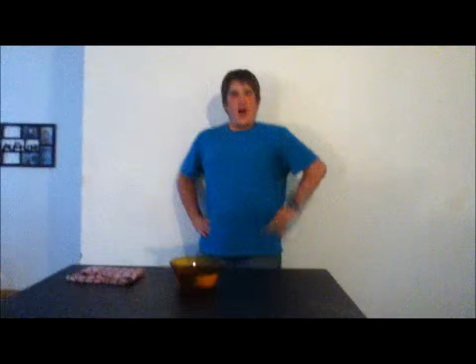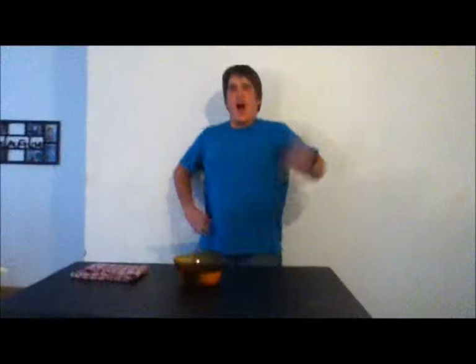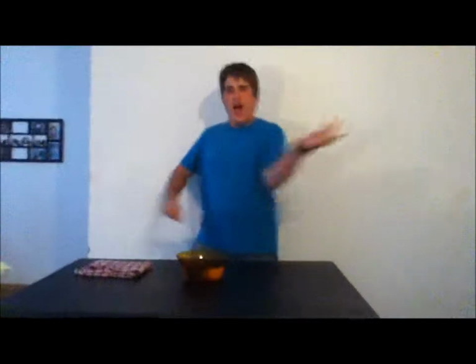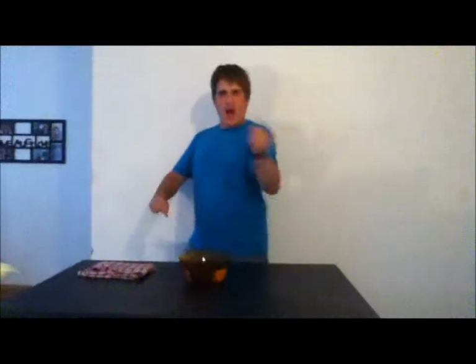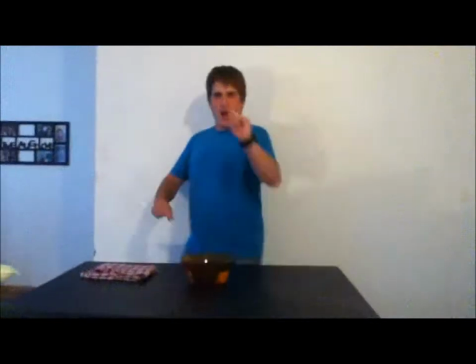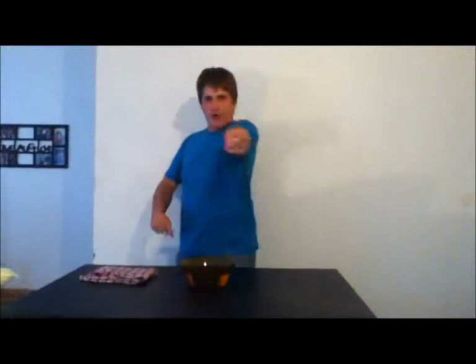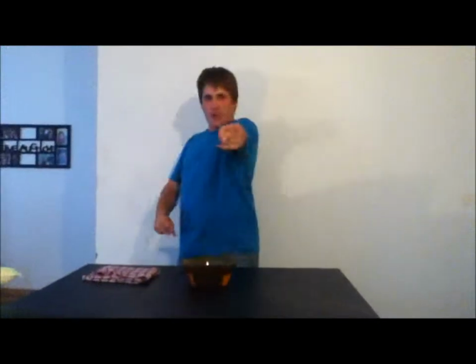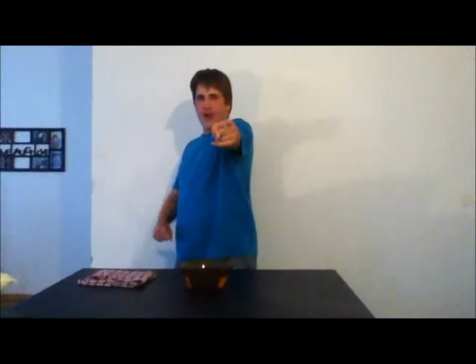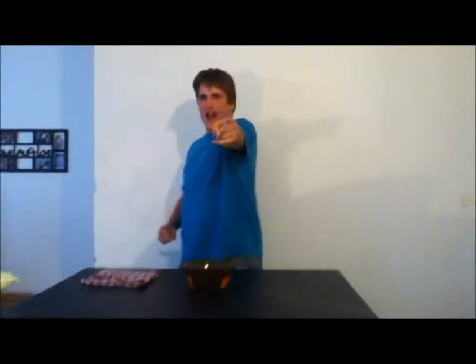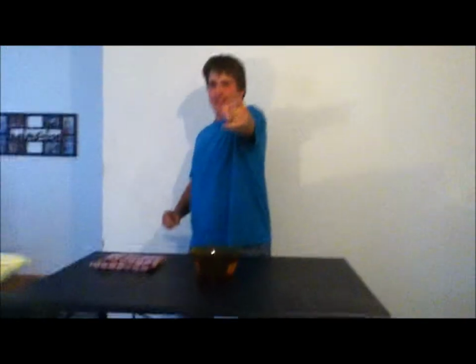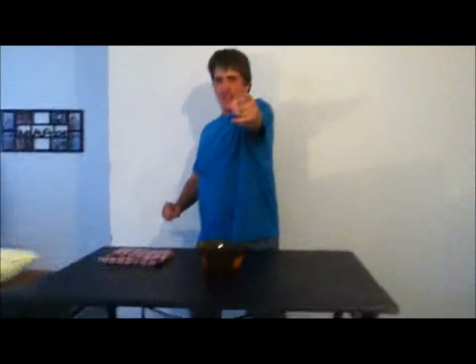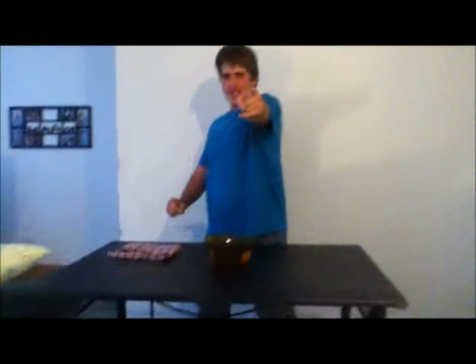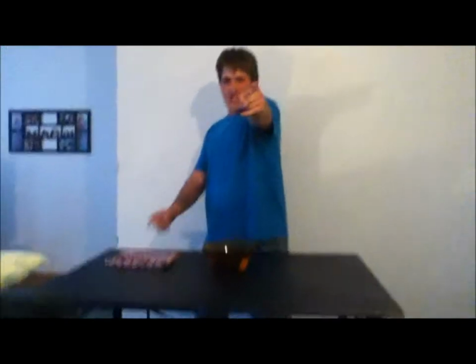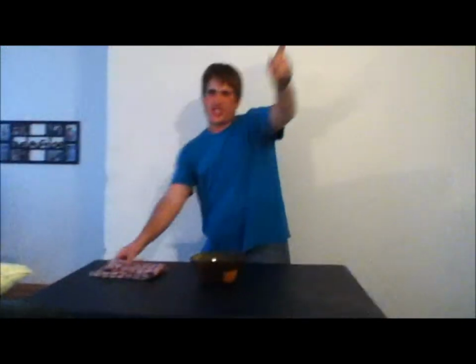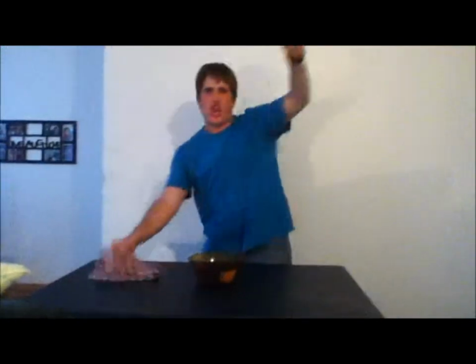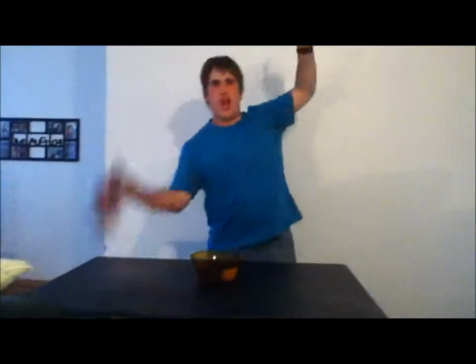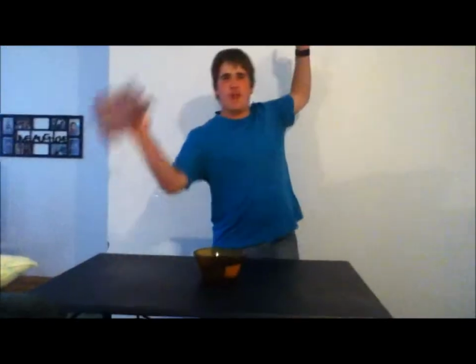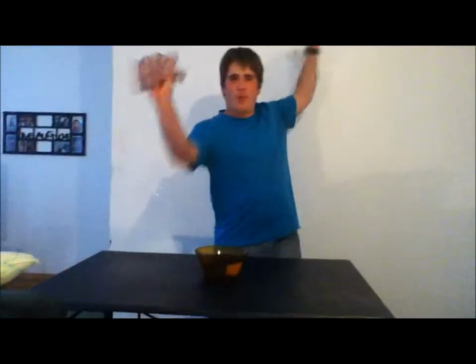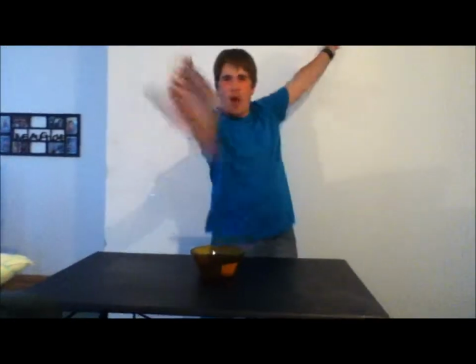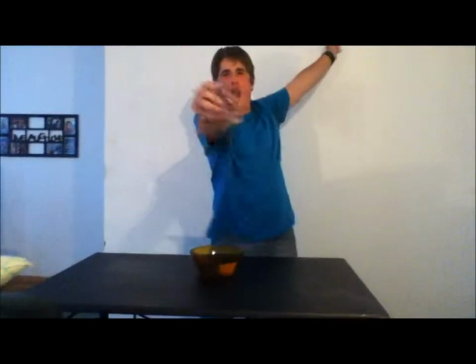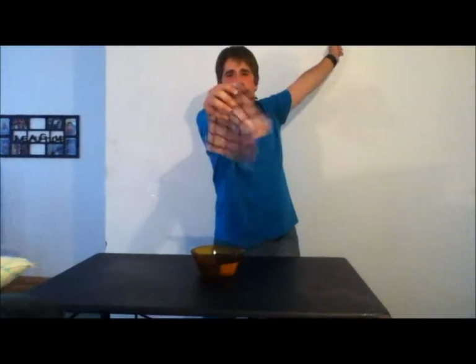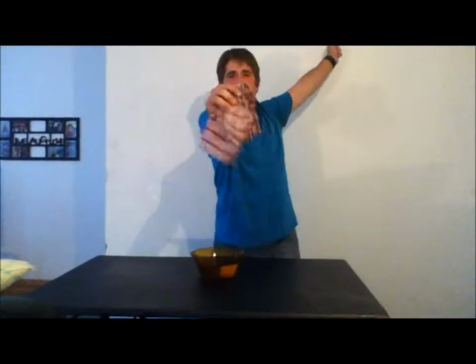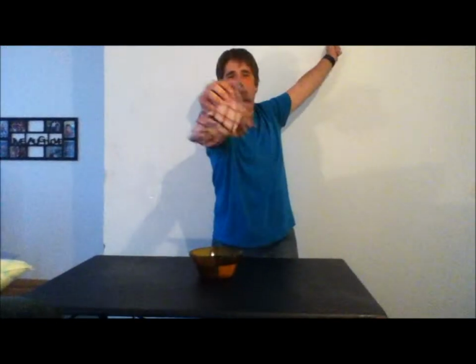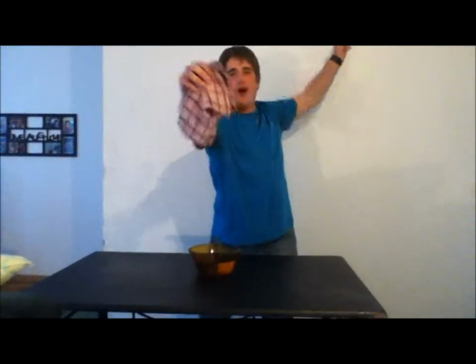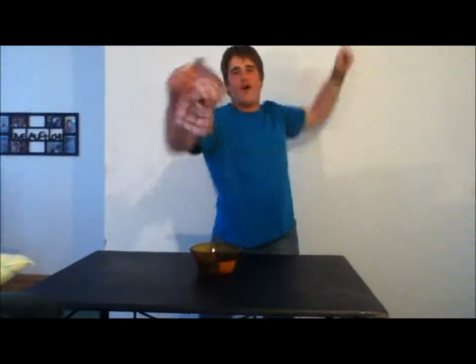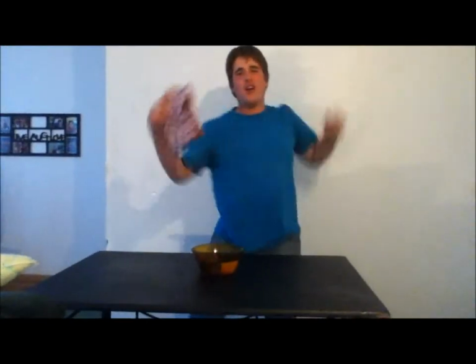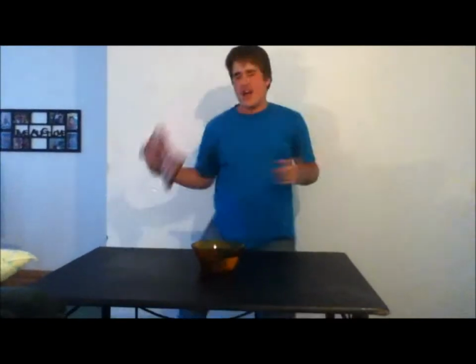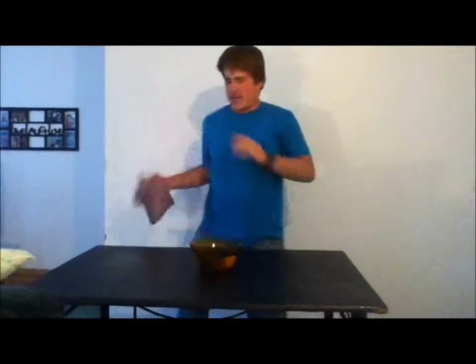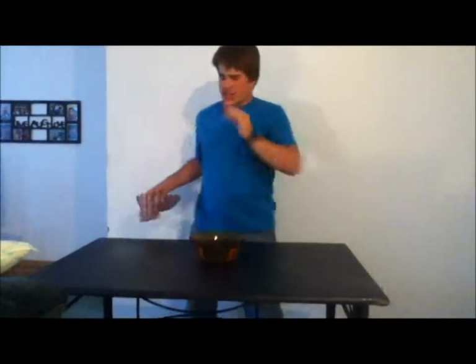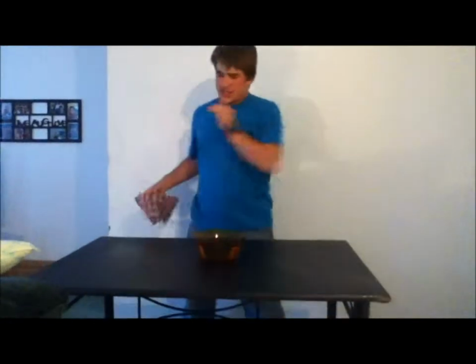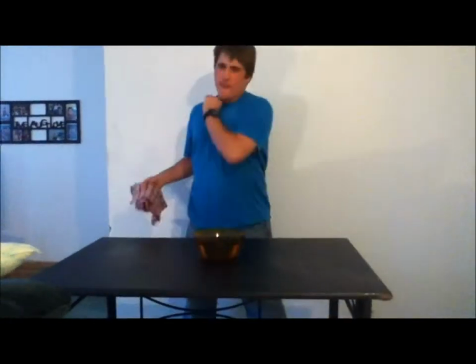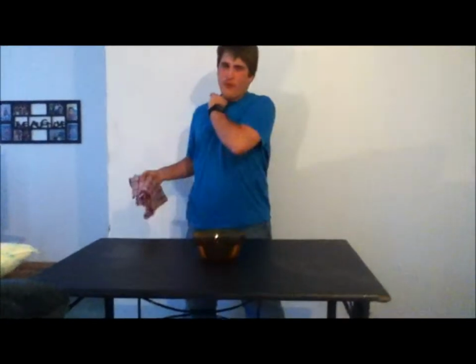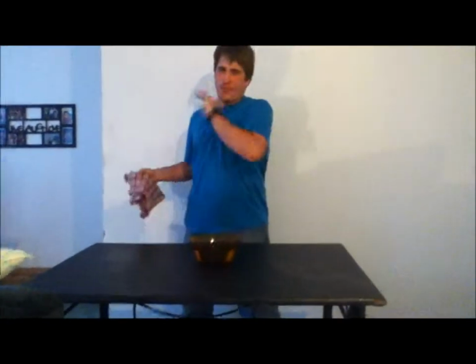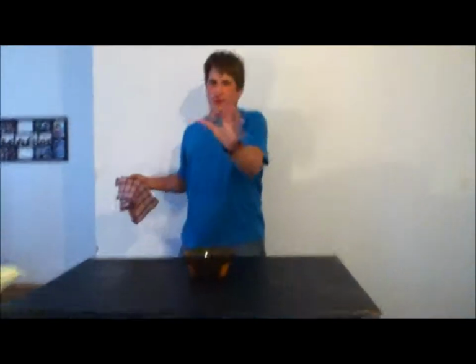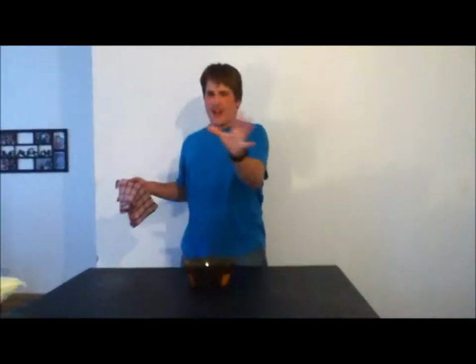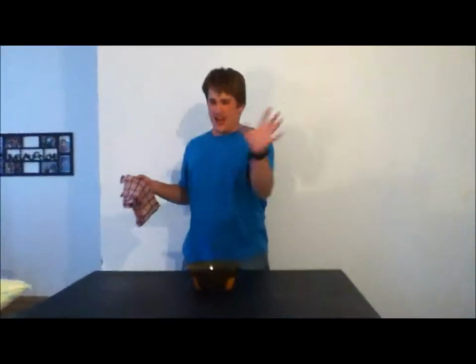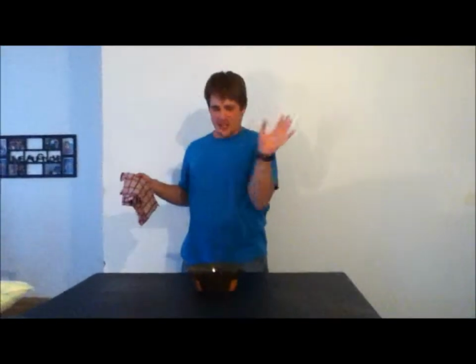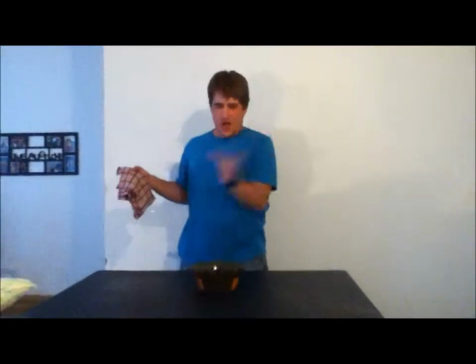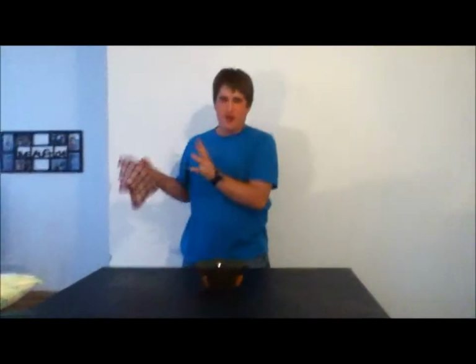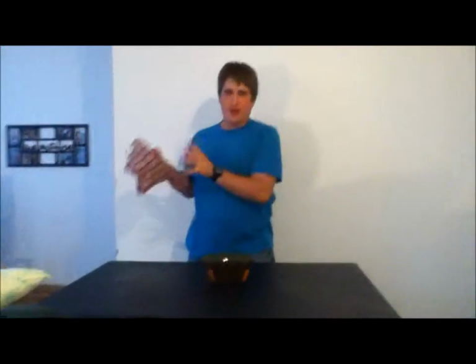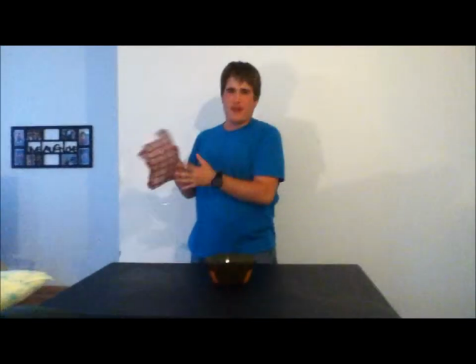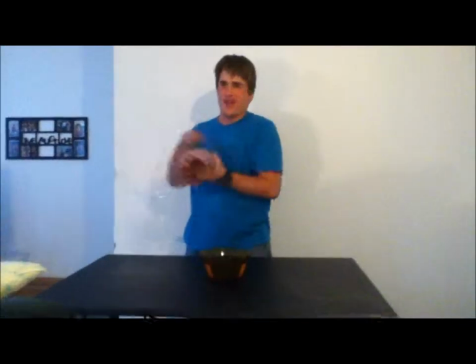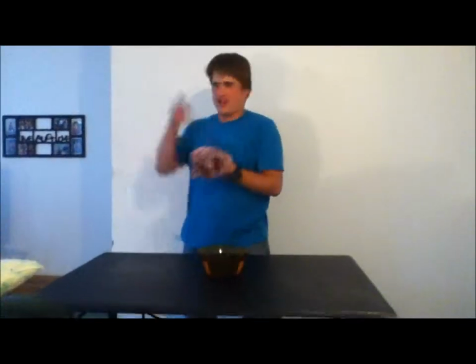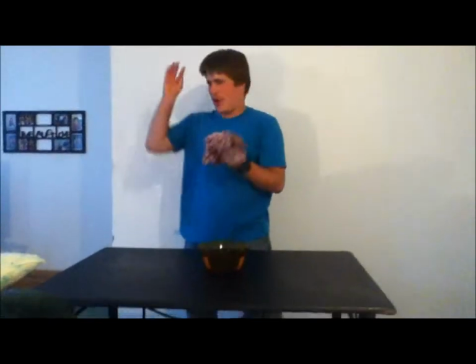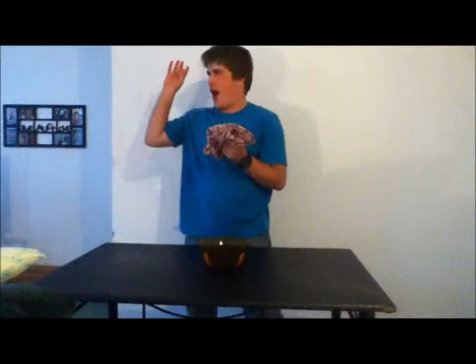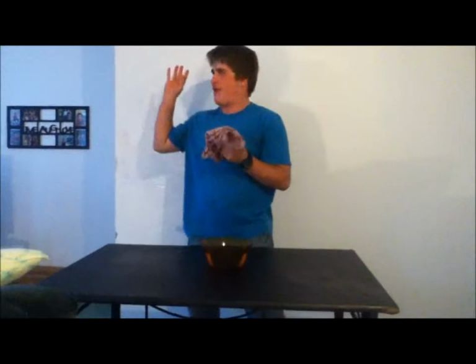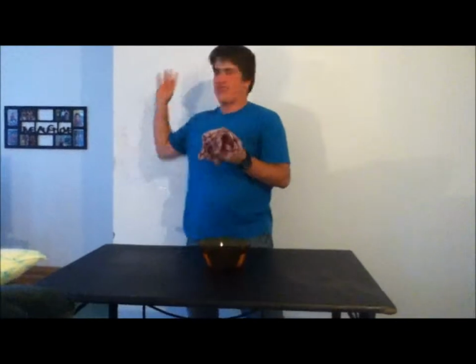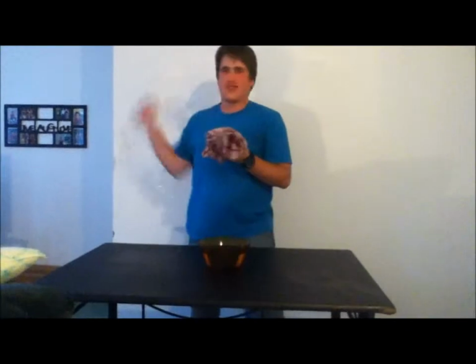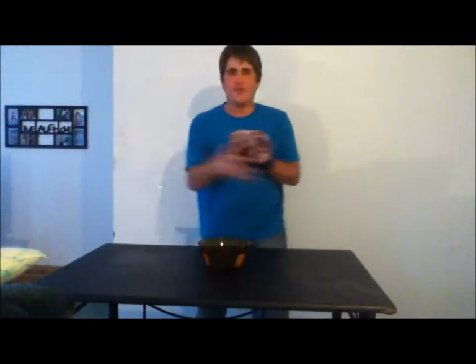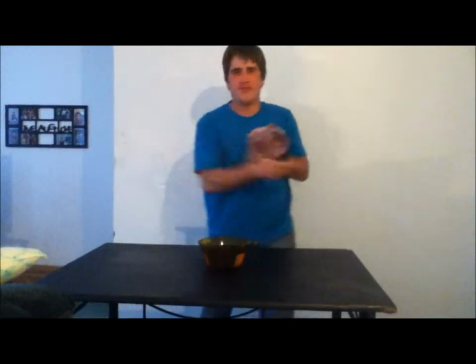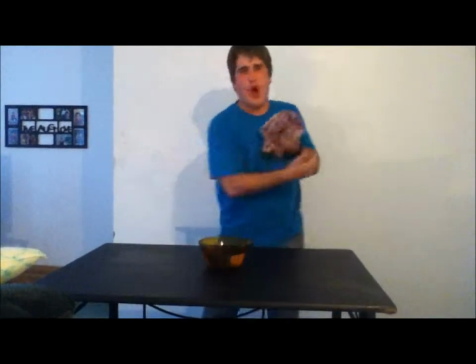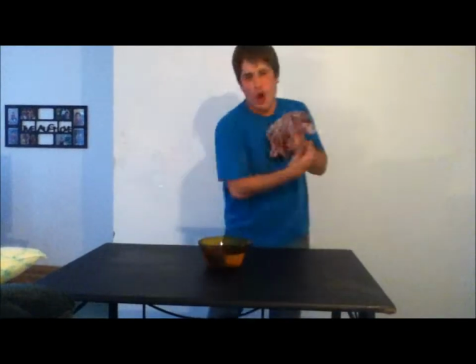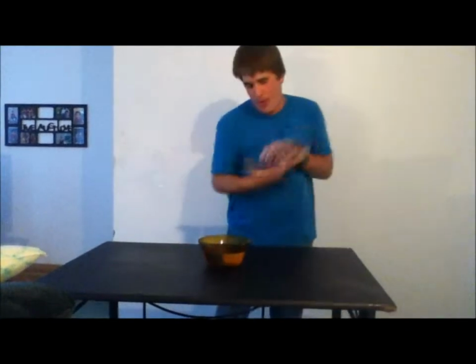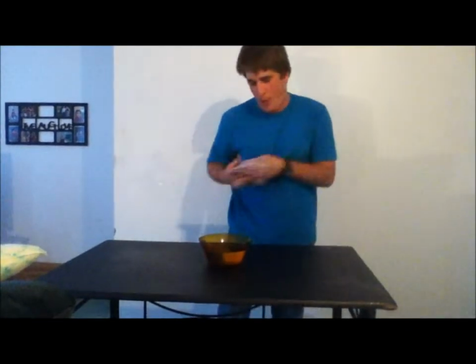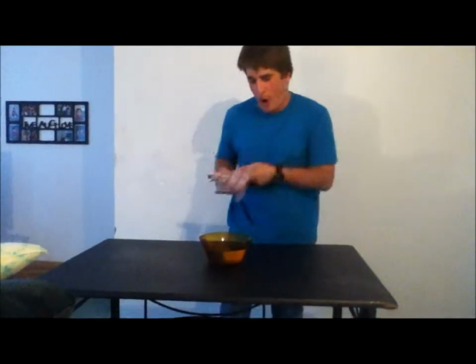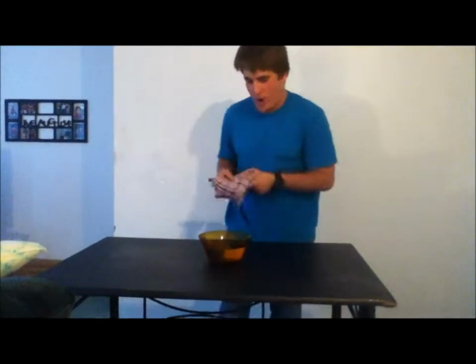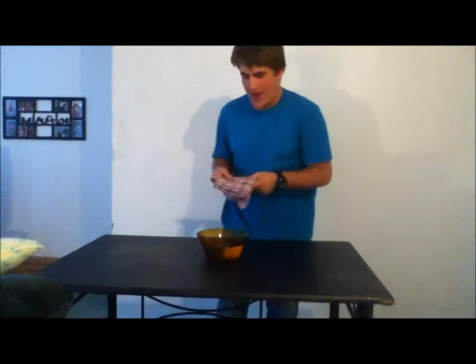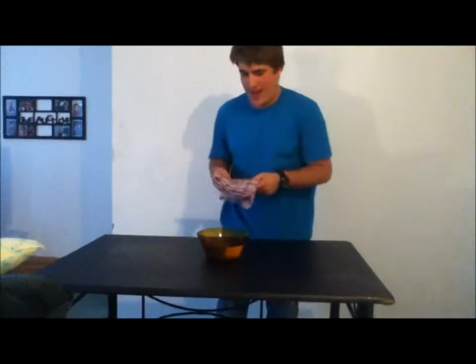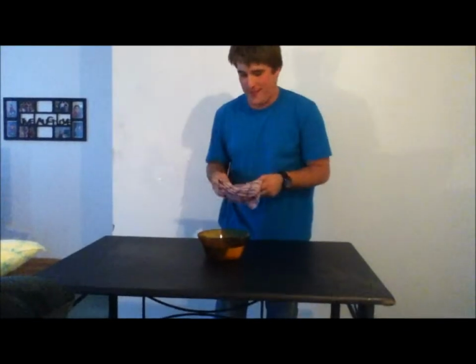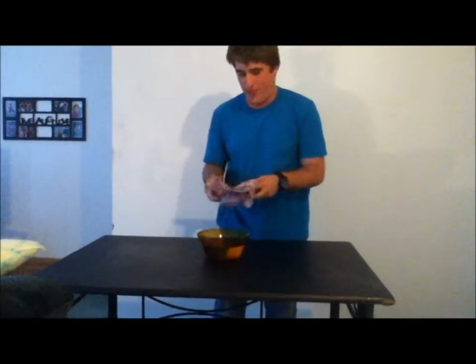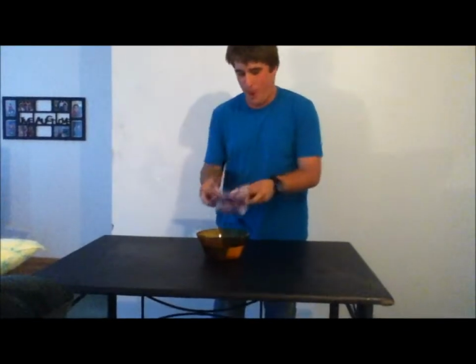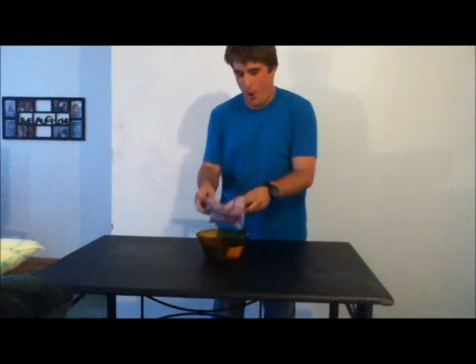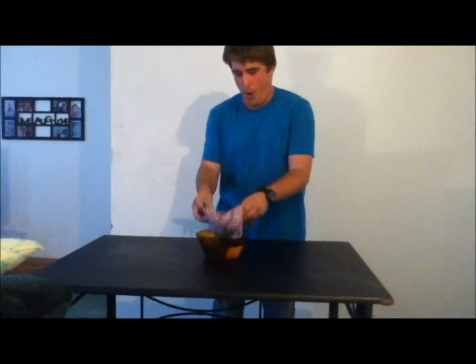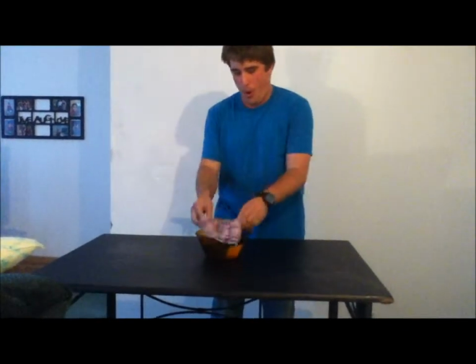Hi, I'm Rupert and this is ShamWow. This stuff works for you guys. Look at how it absorbs all the water in the bowl.